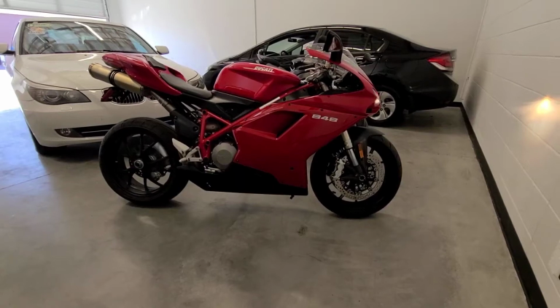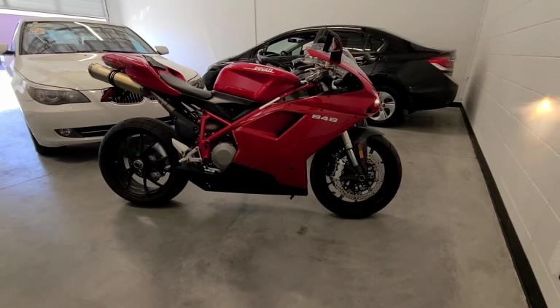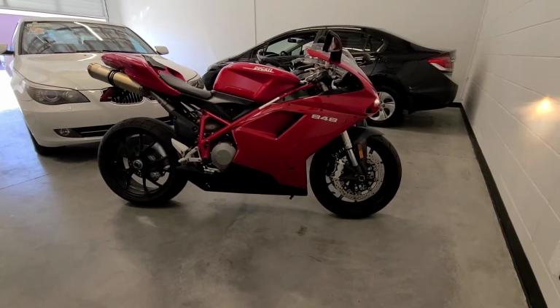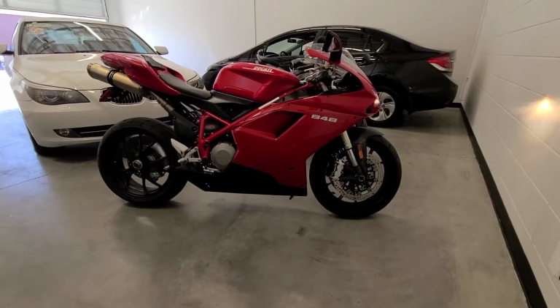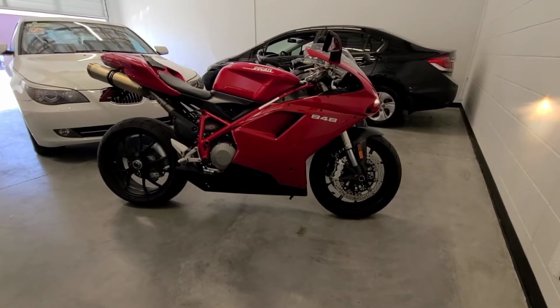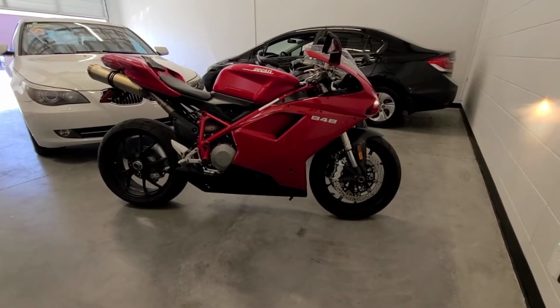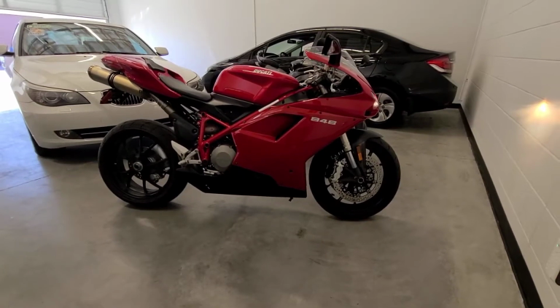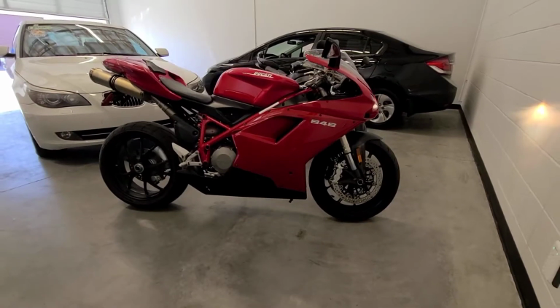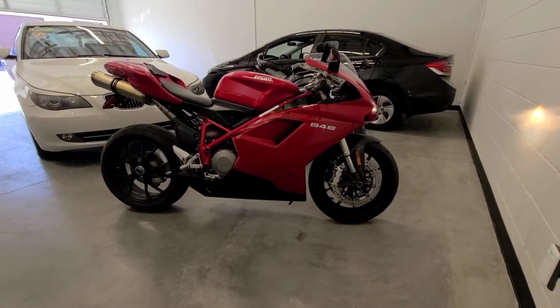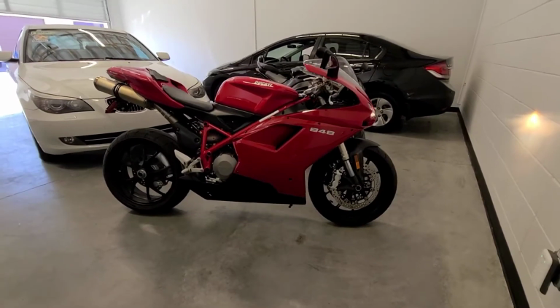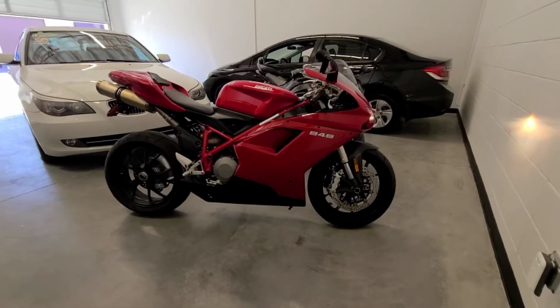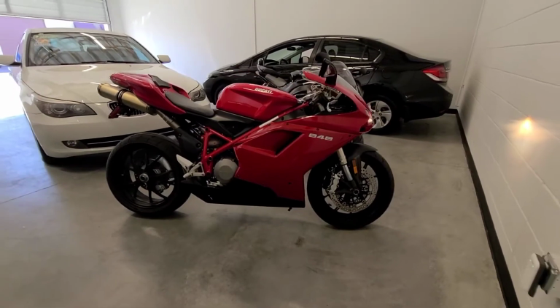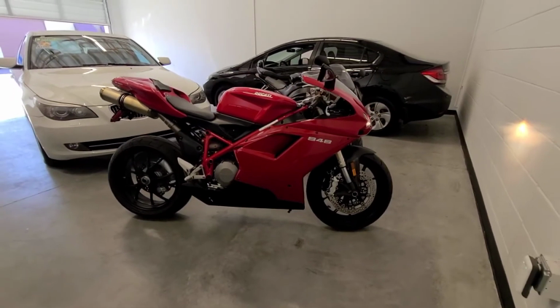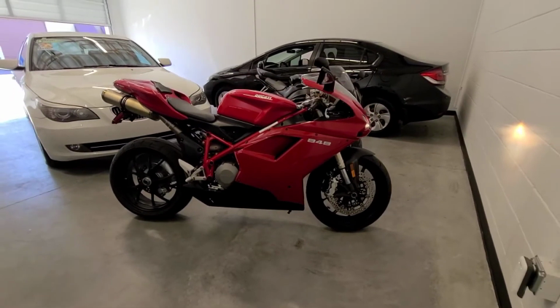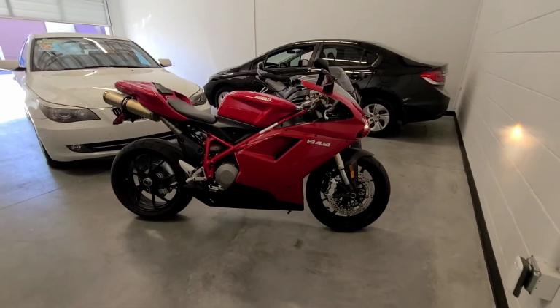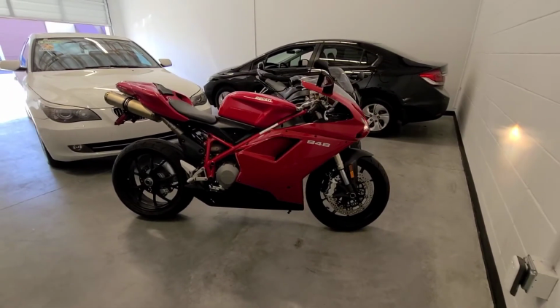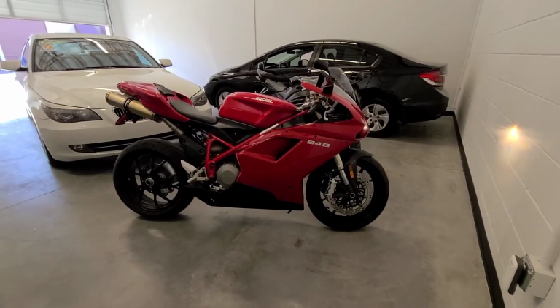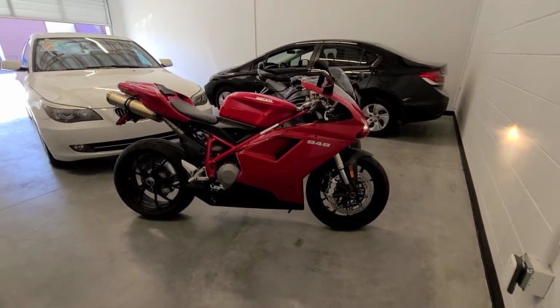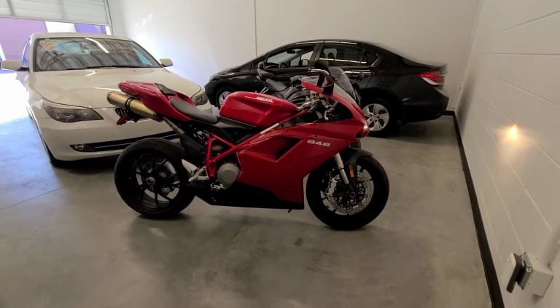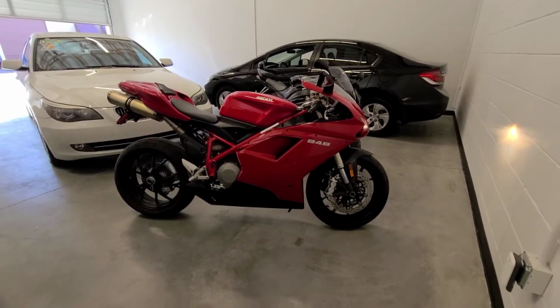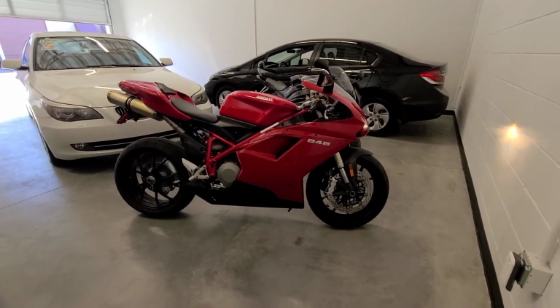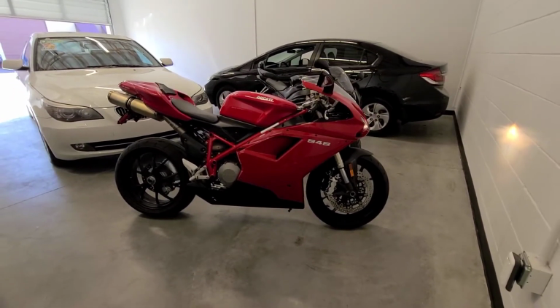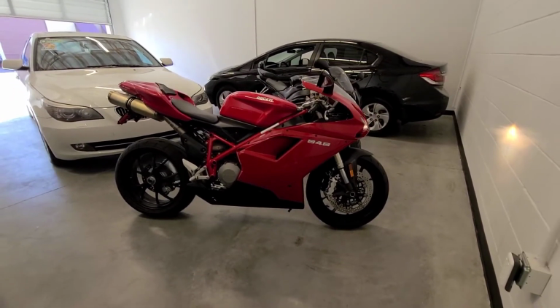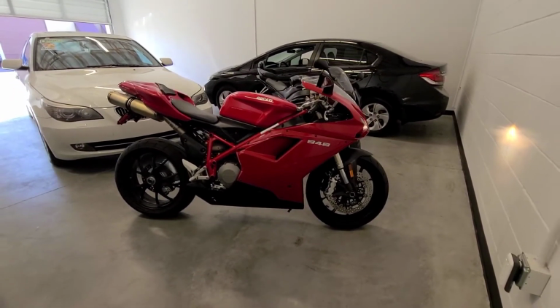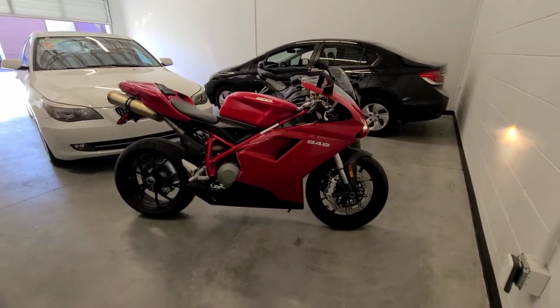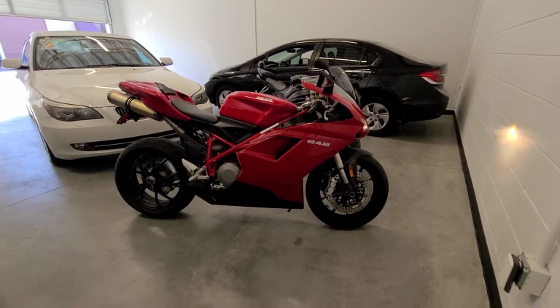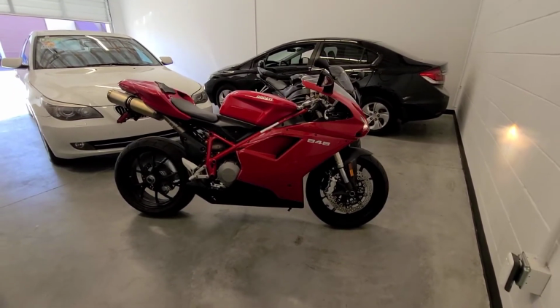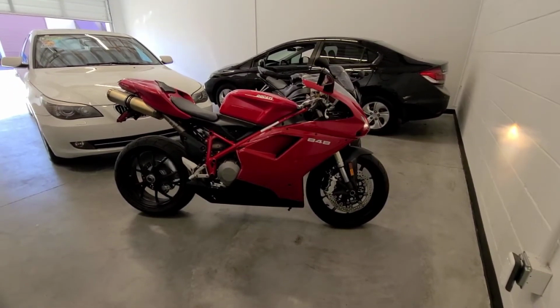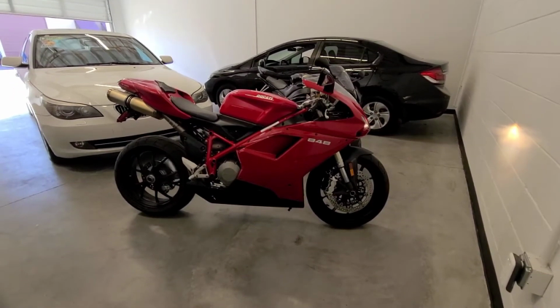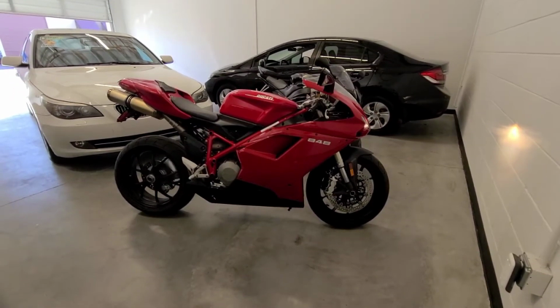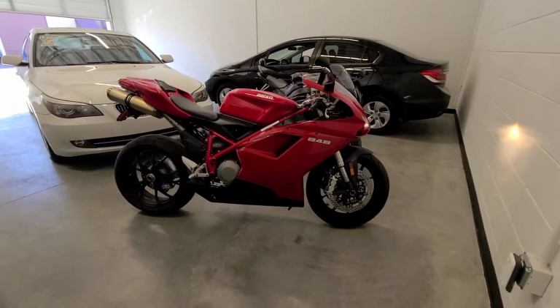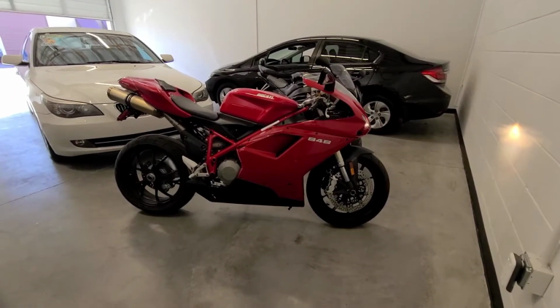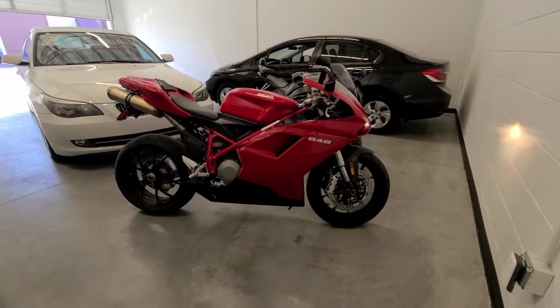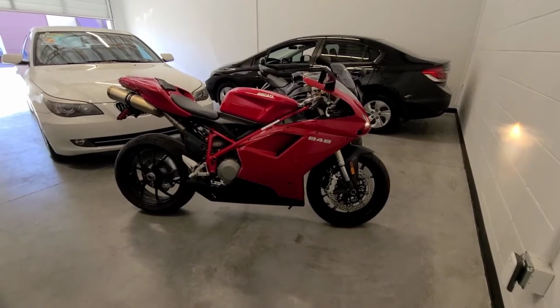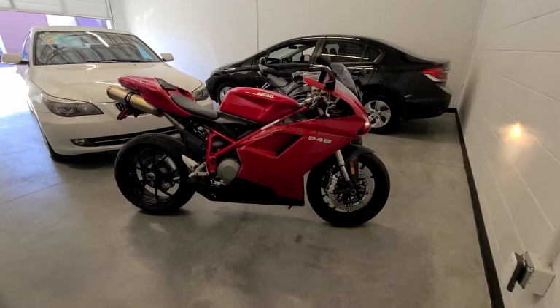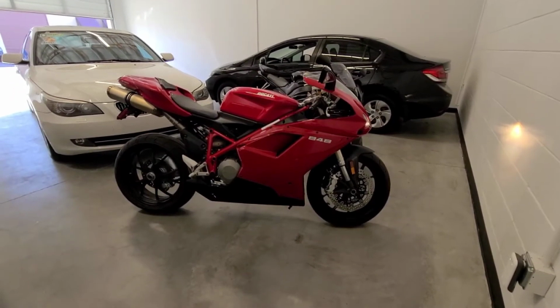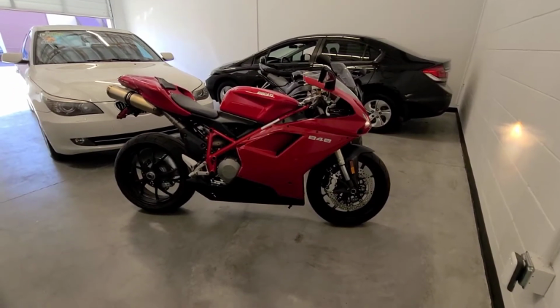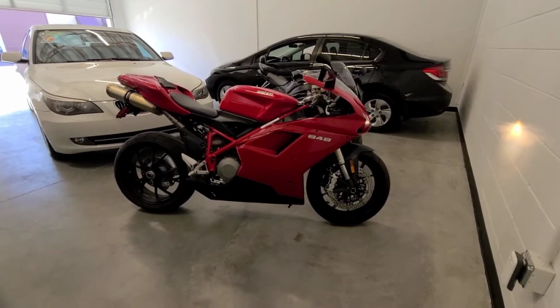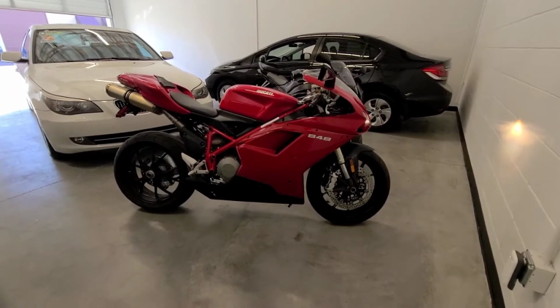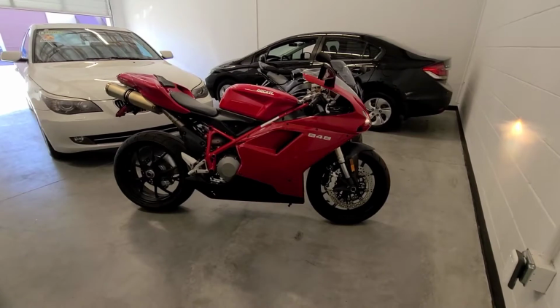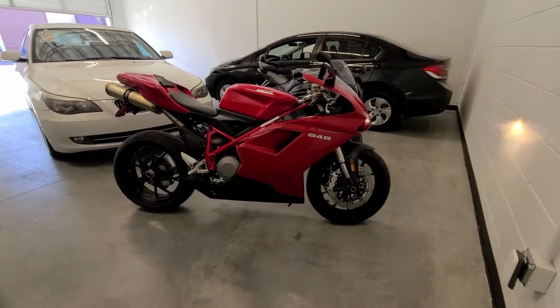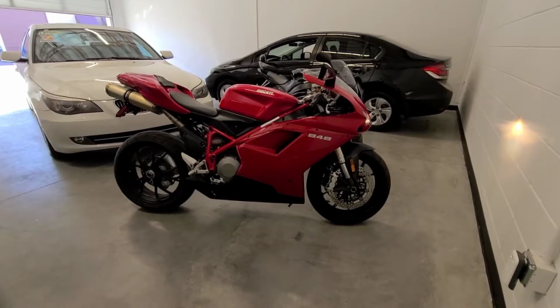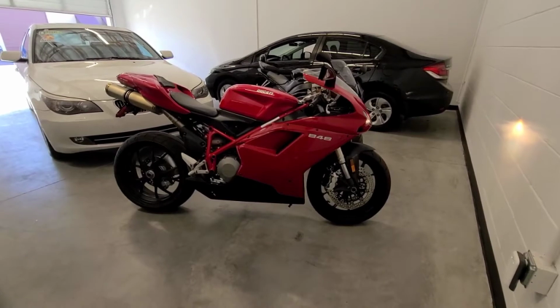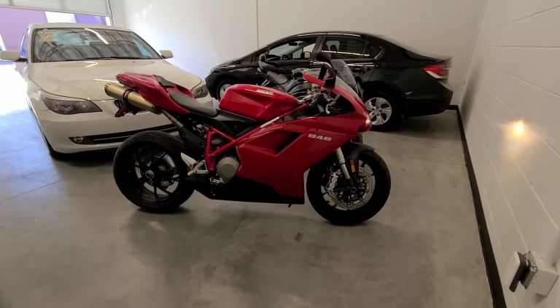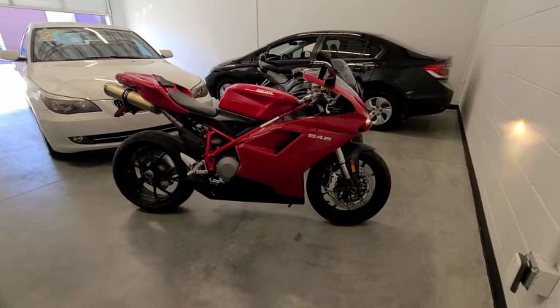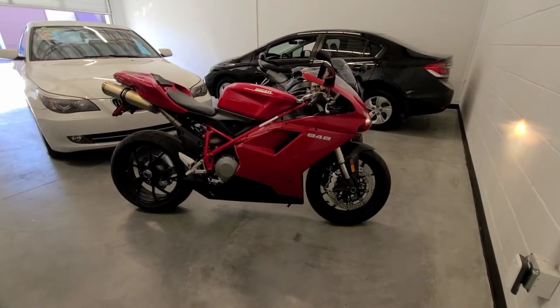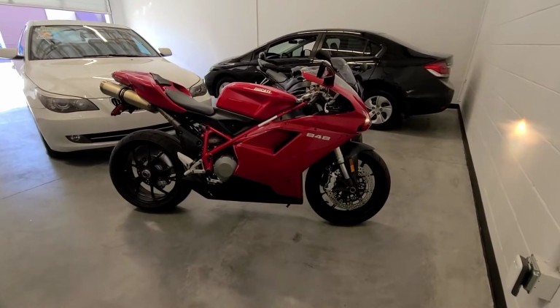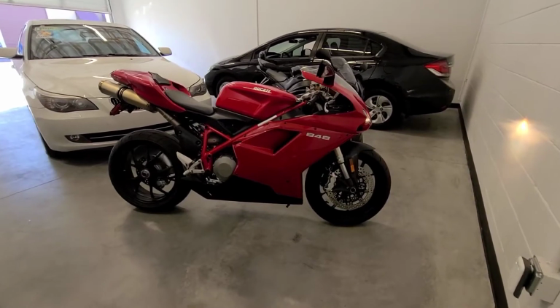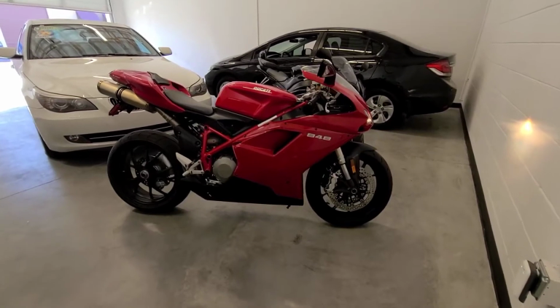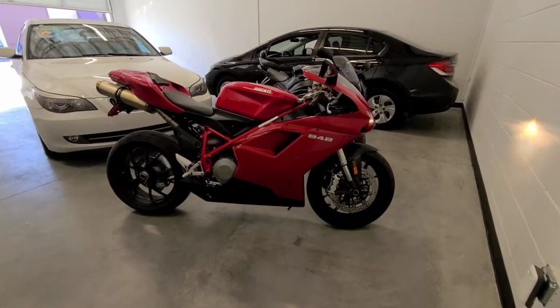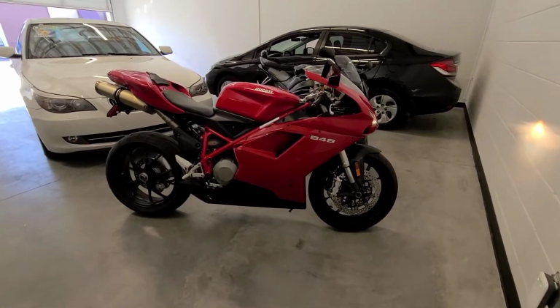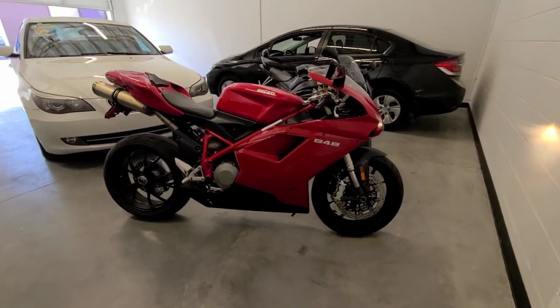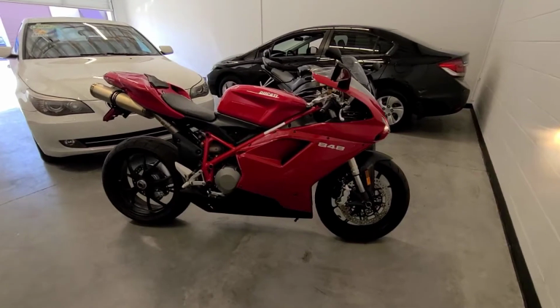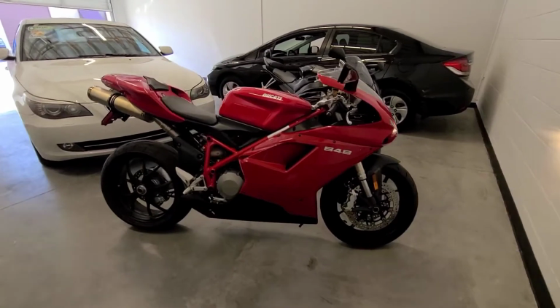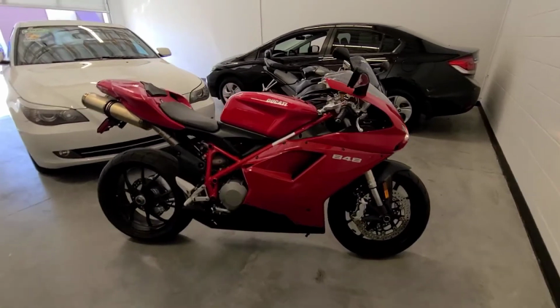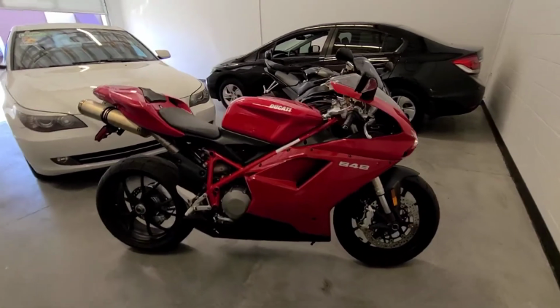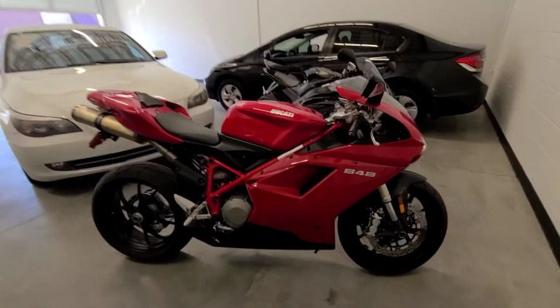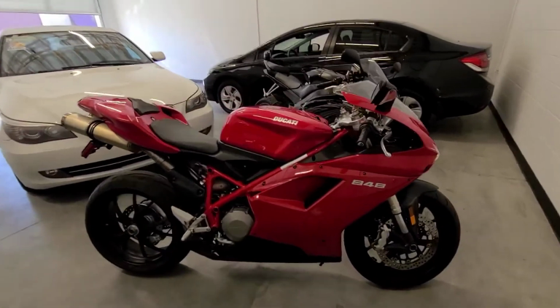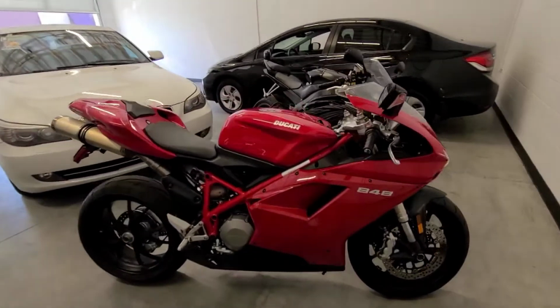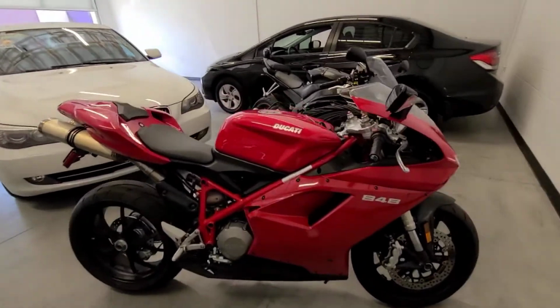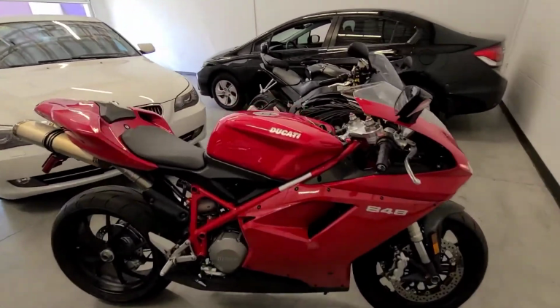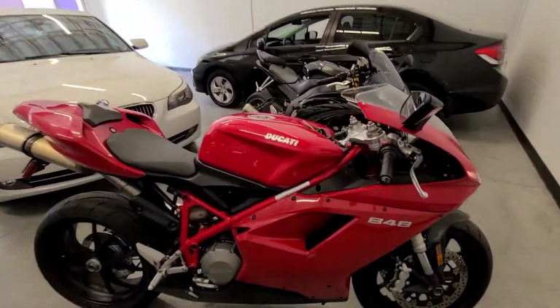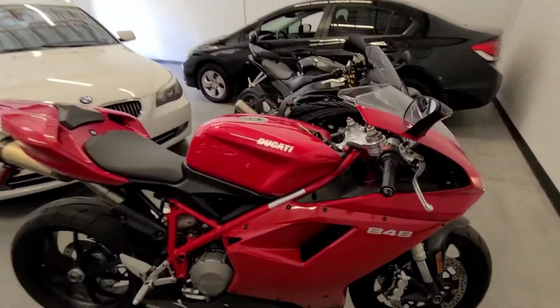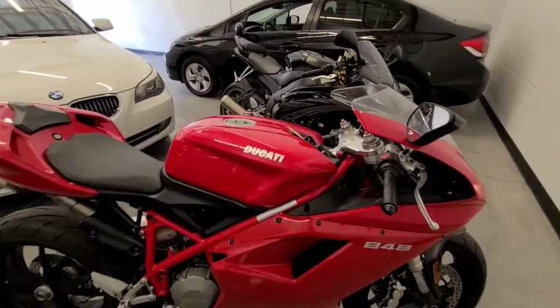Hey YouTube, today I have a 2008 Ducati 848. I want to do a cold start to let you see how it sounds.